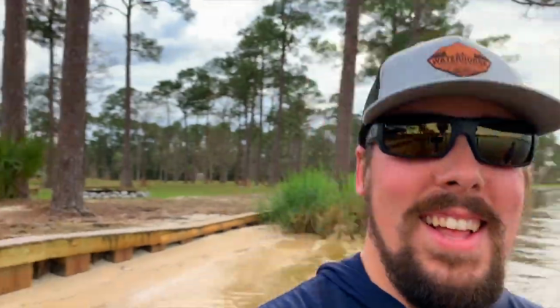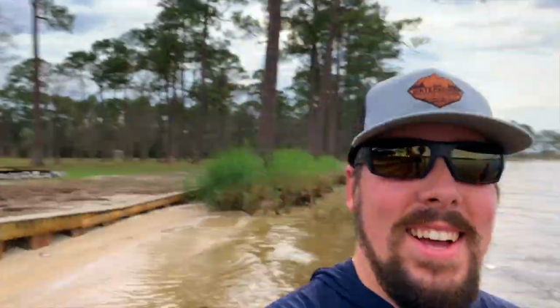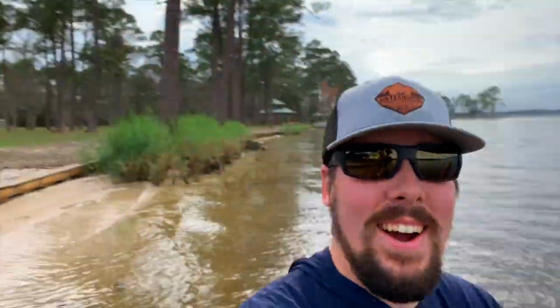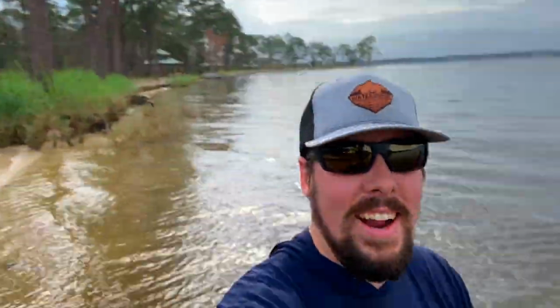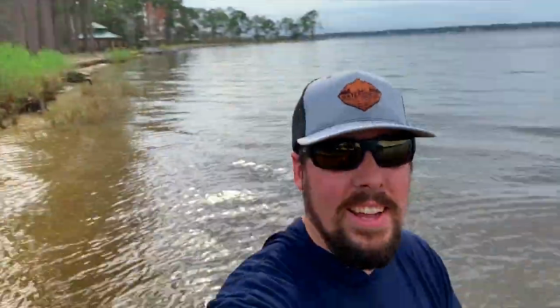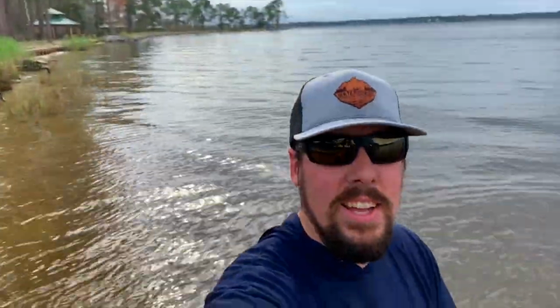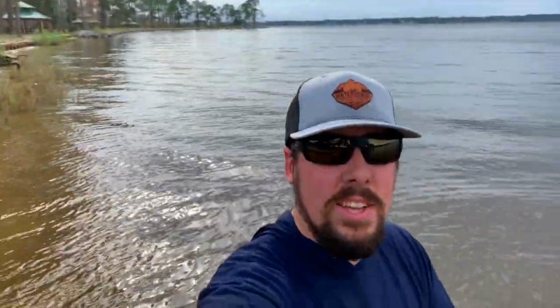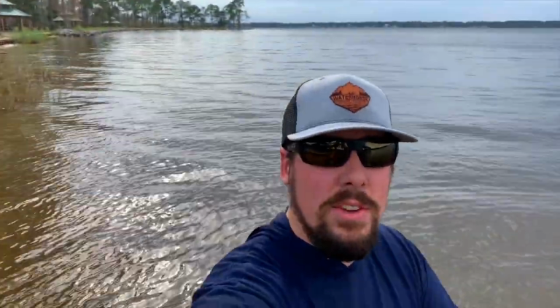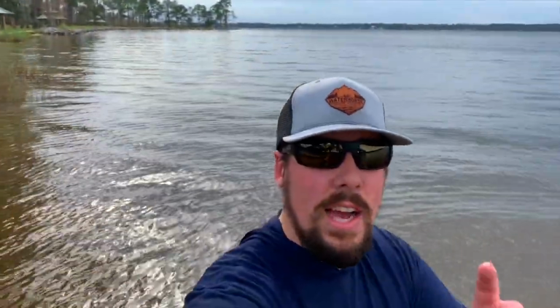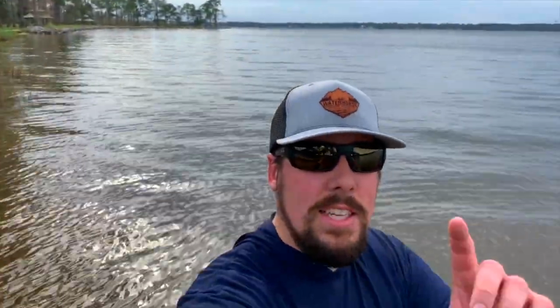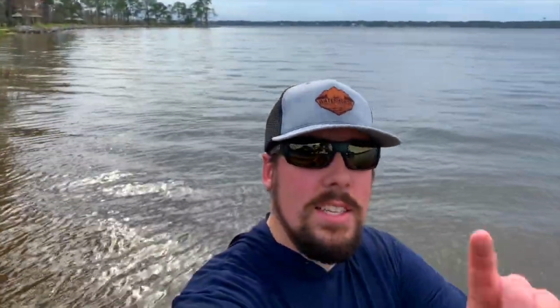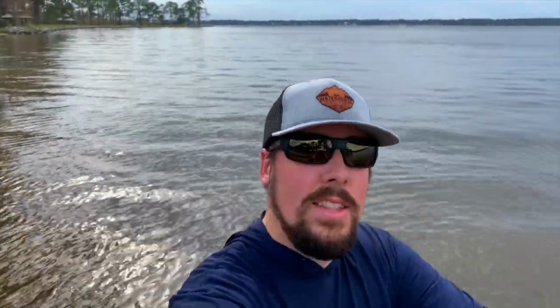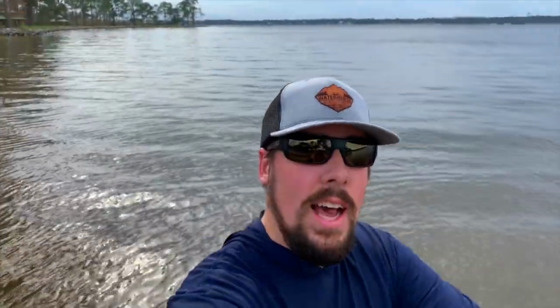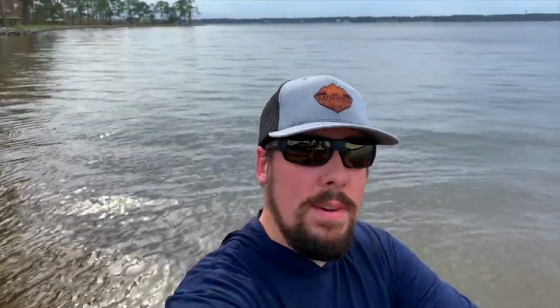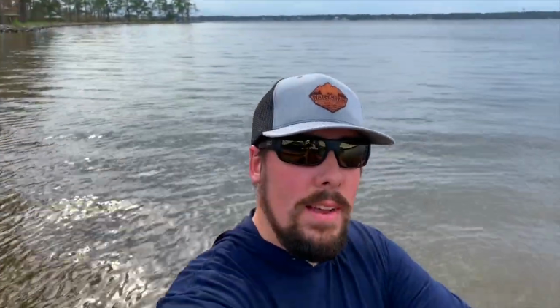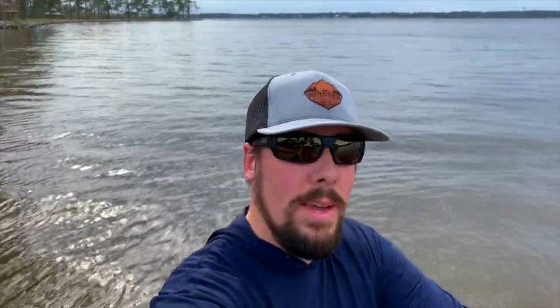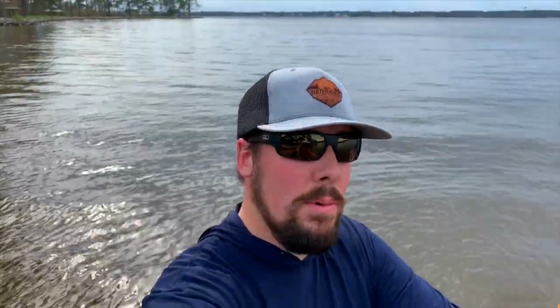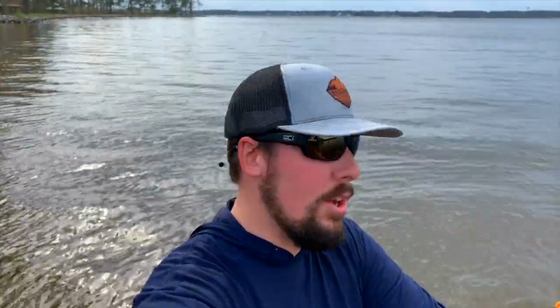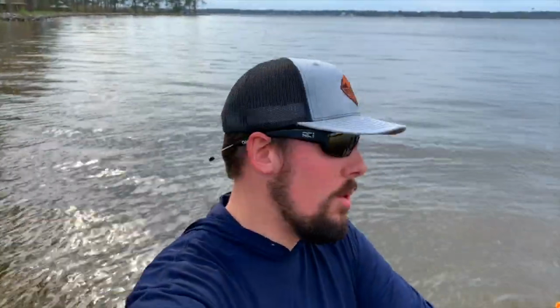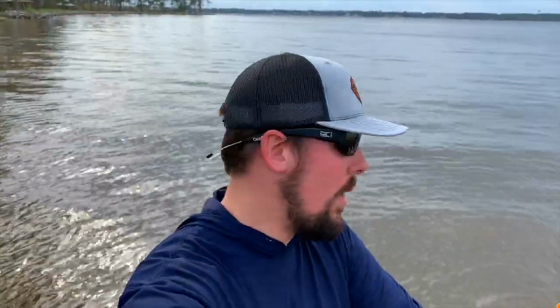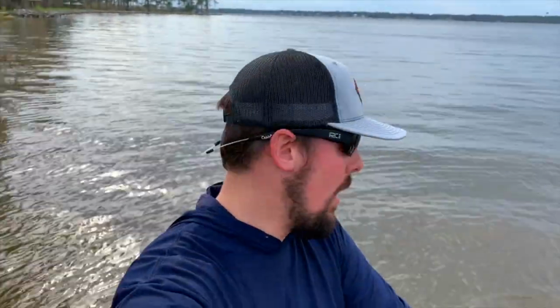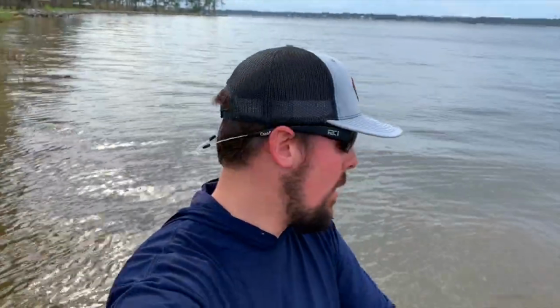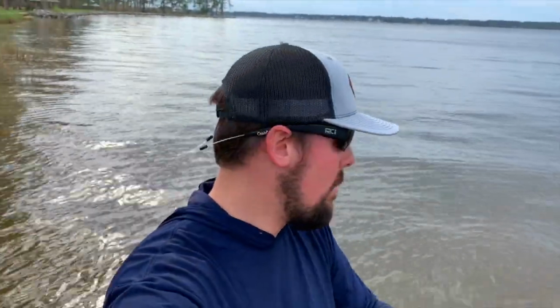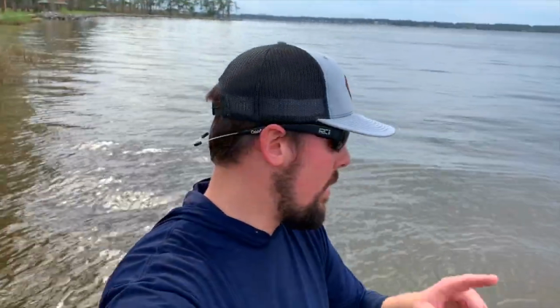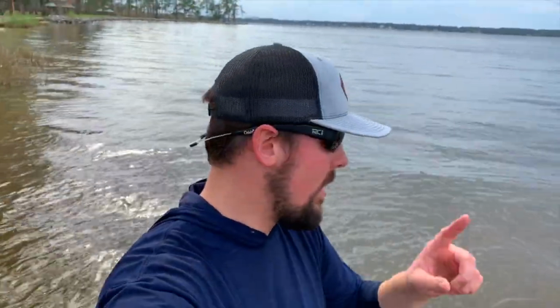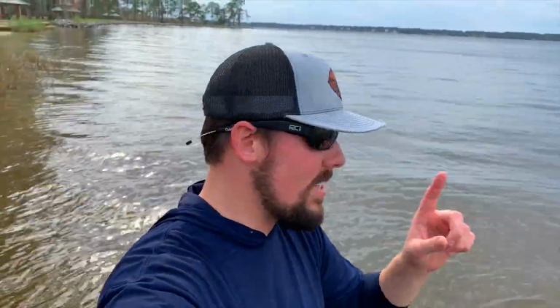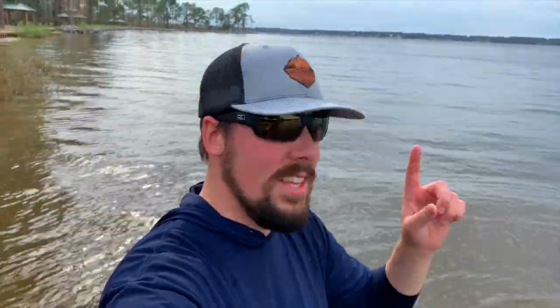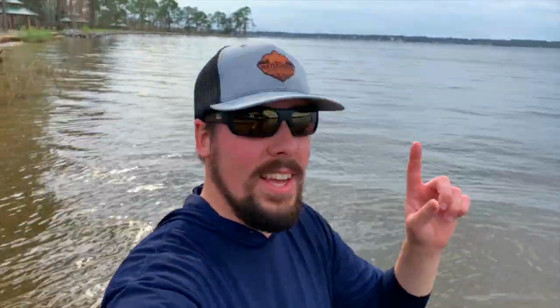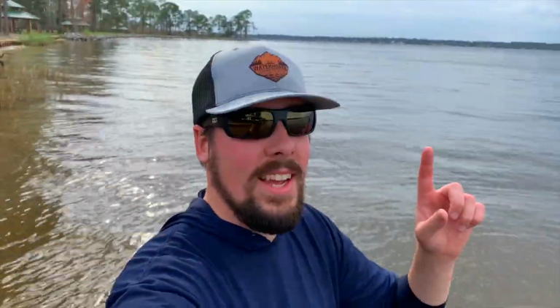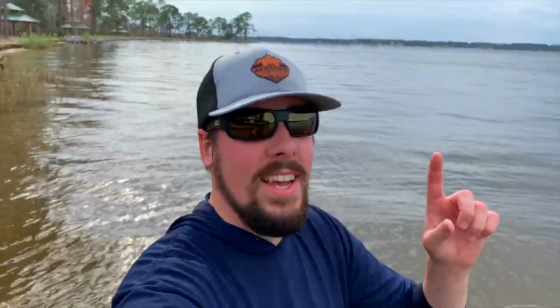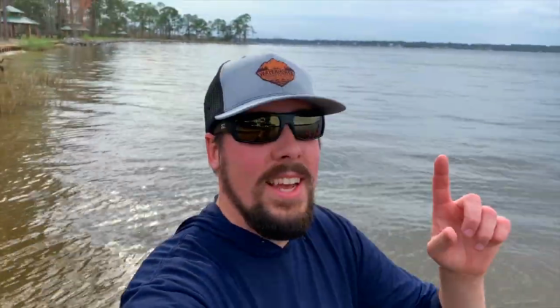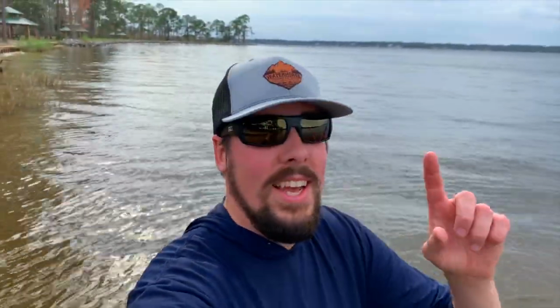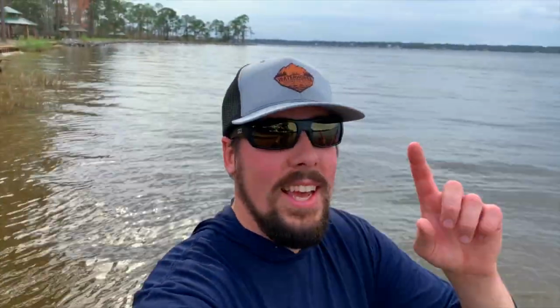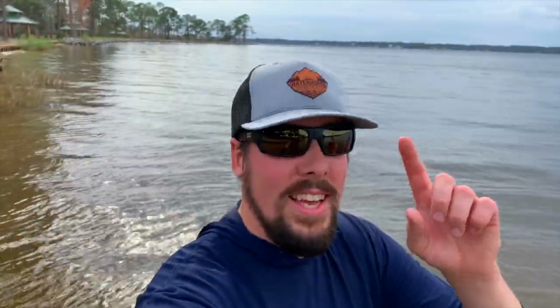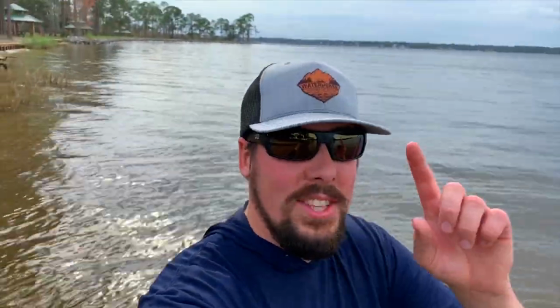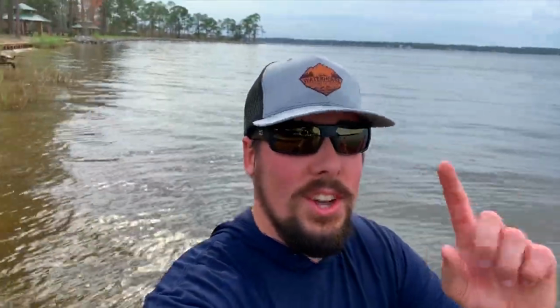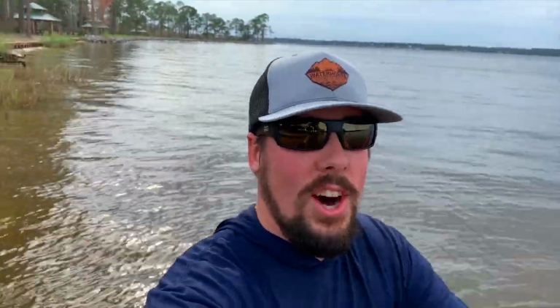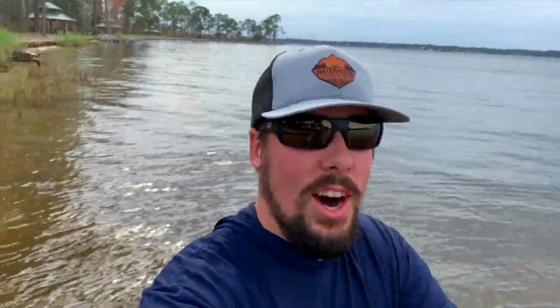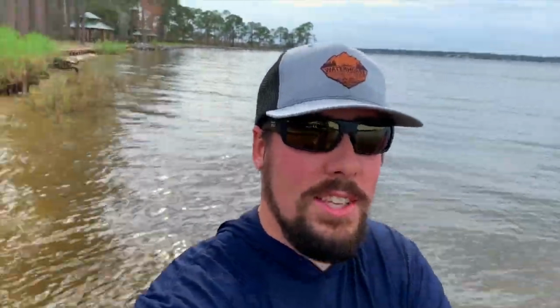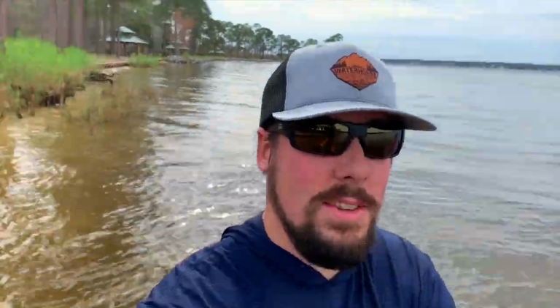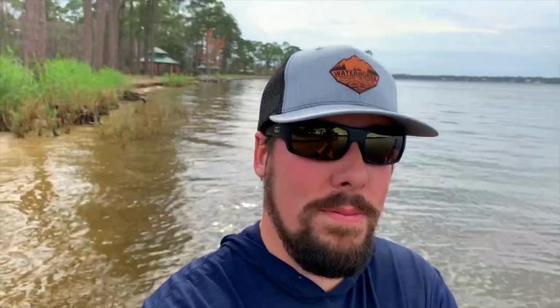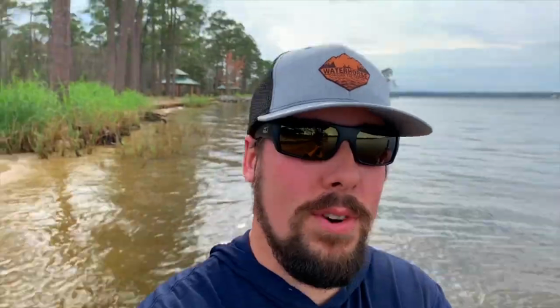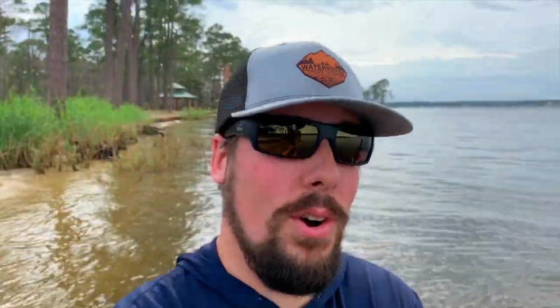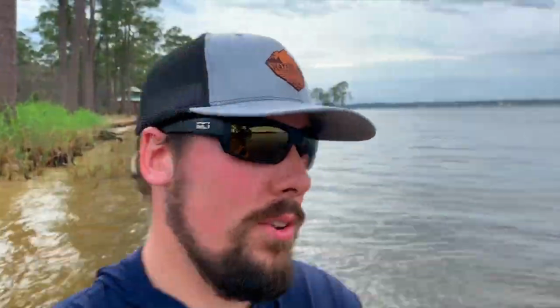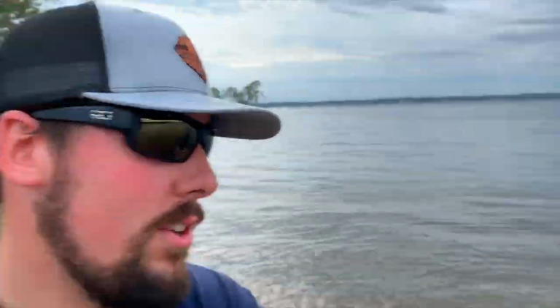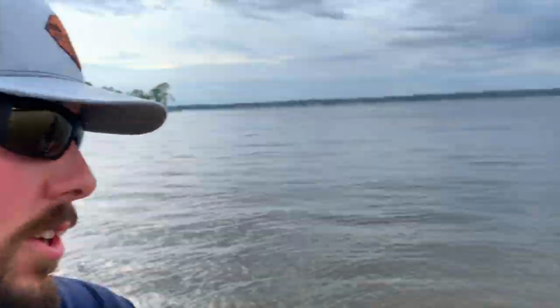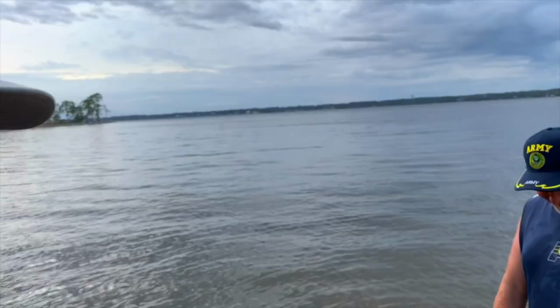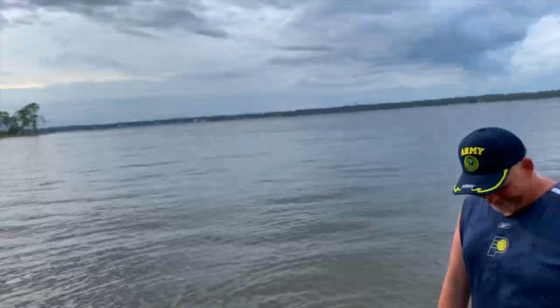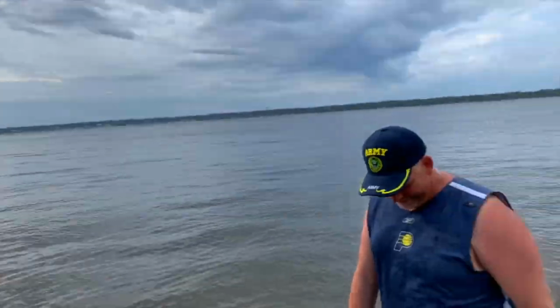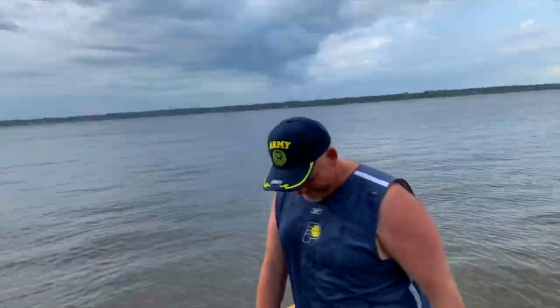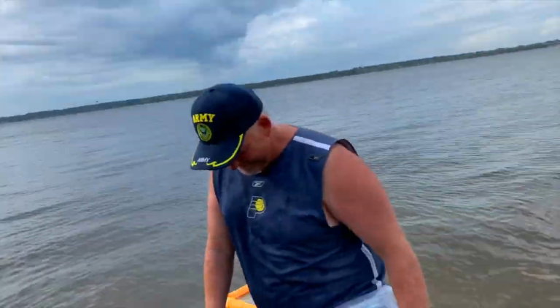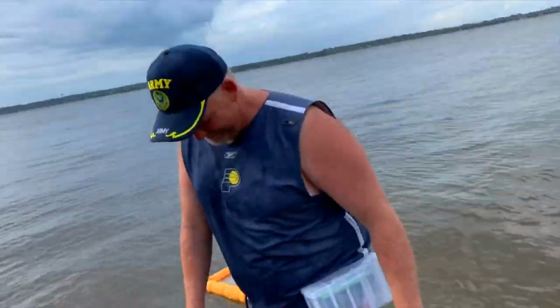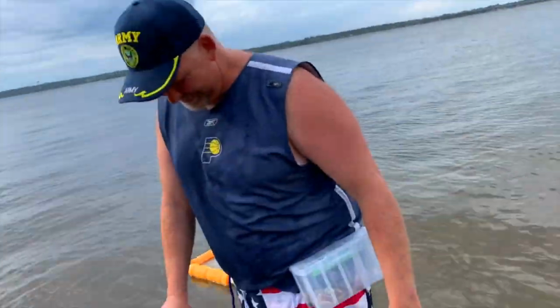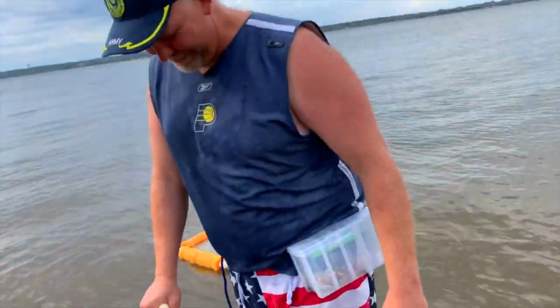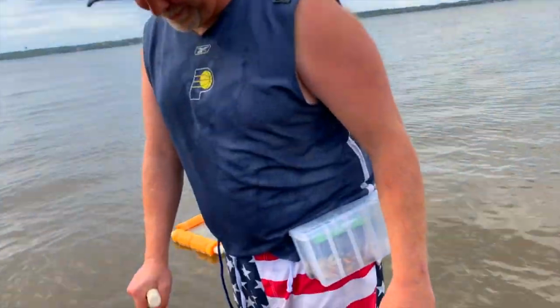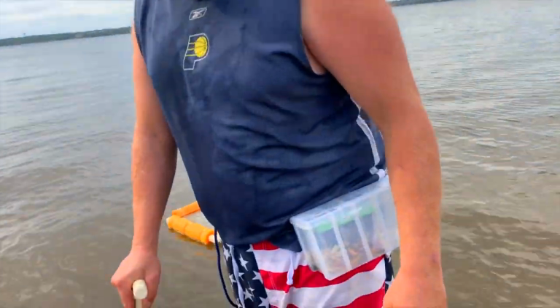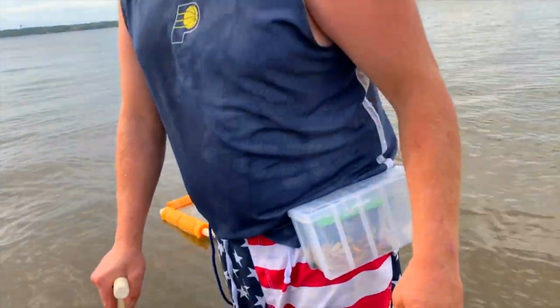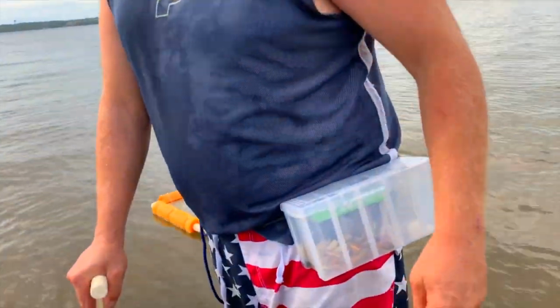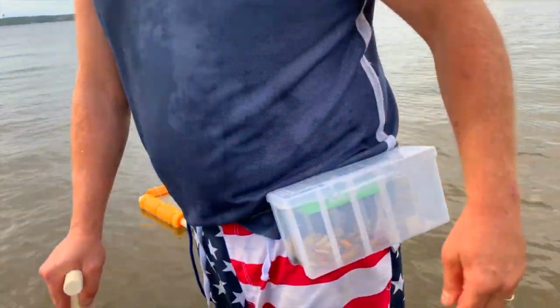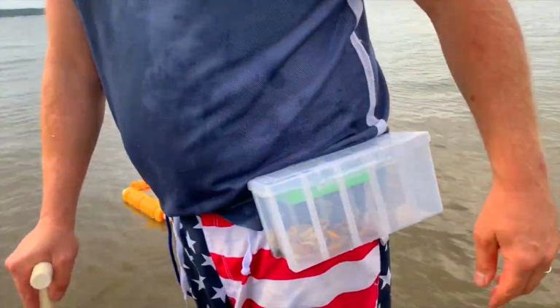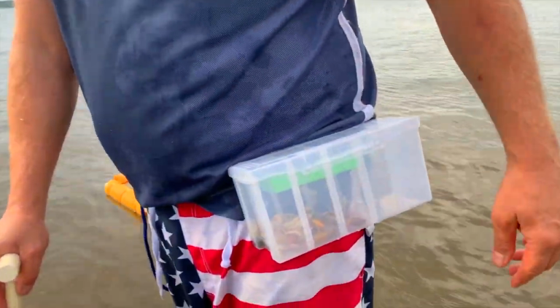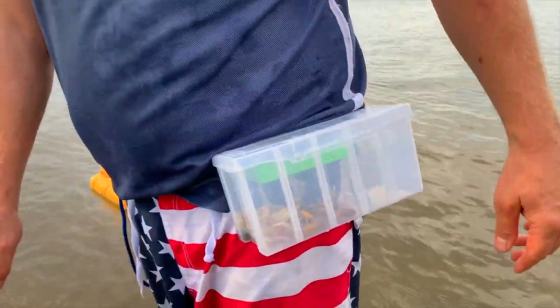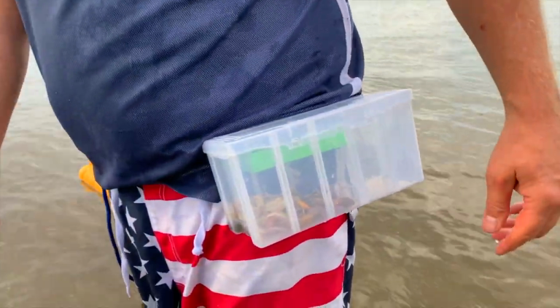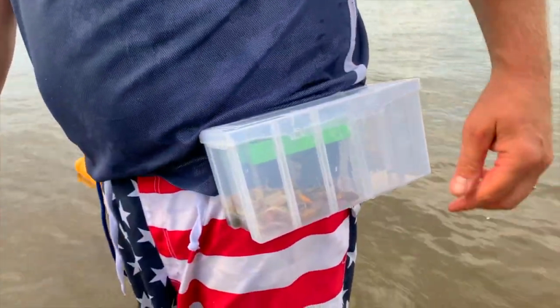You guys can laugh all you want, but this thing is awesome for holding your ghost shrimp. Right there.